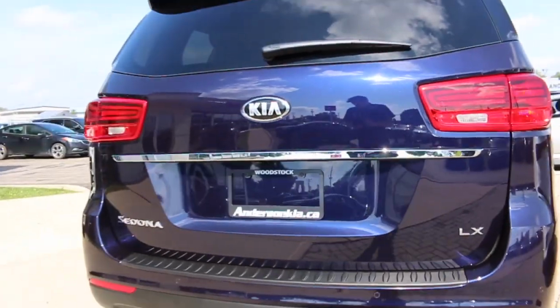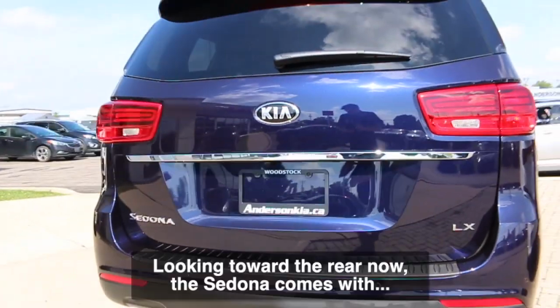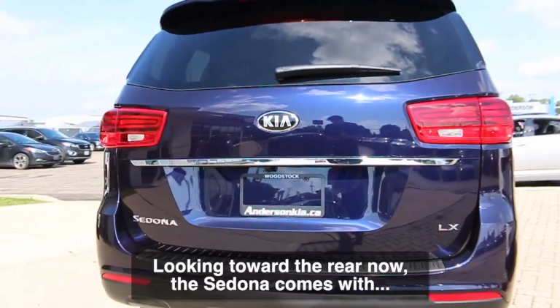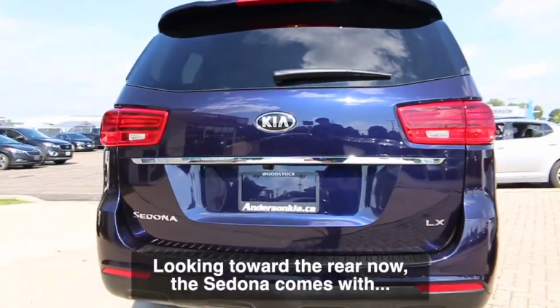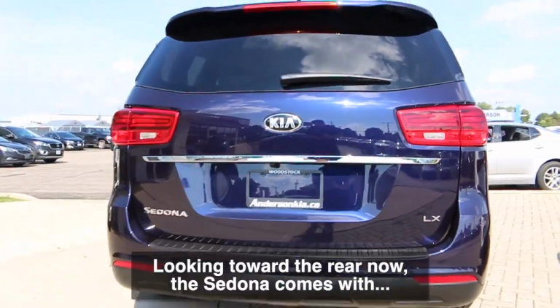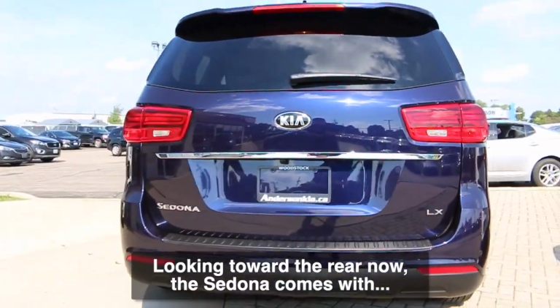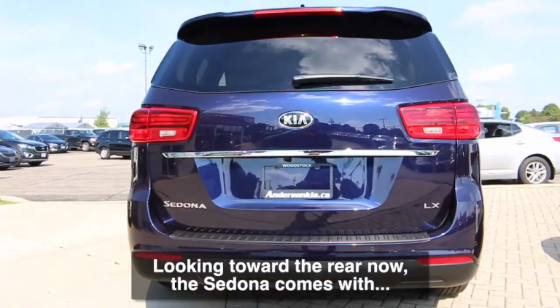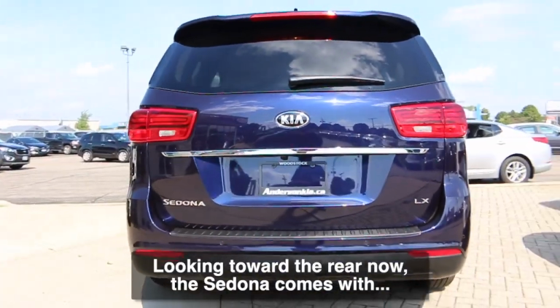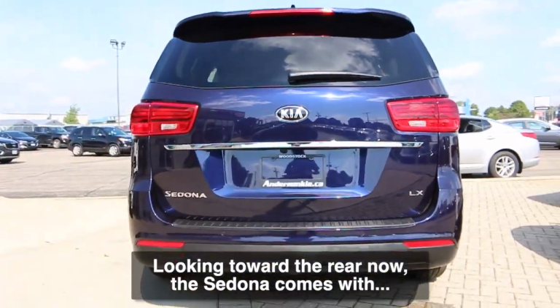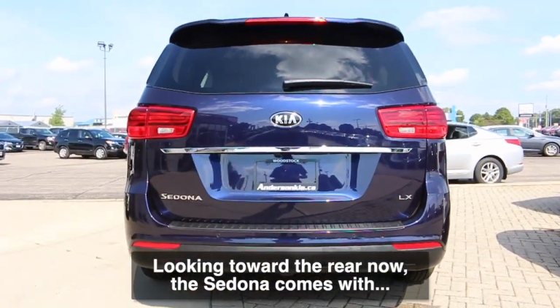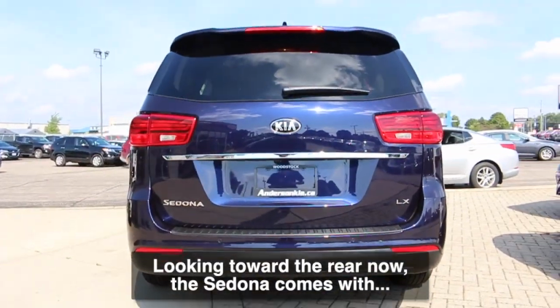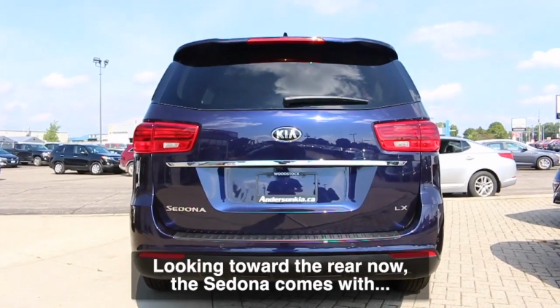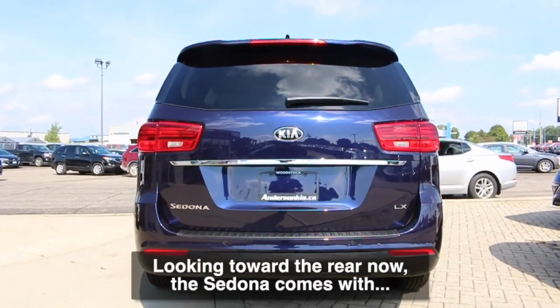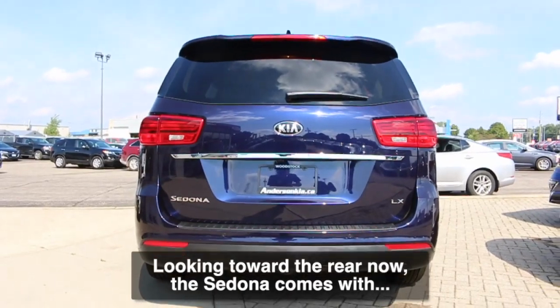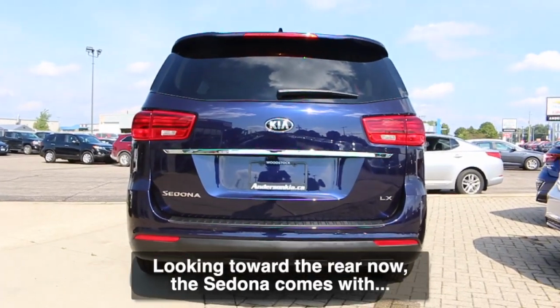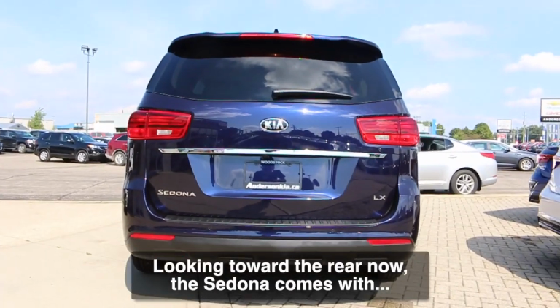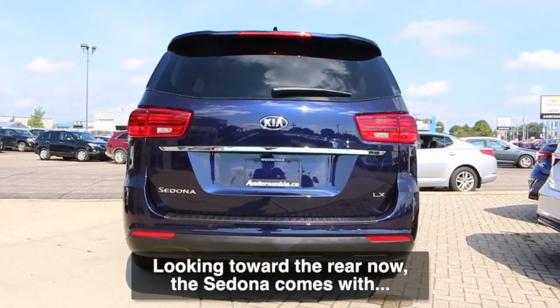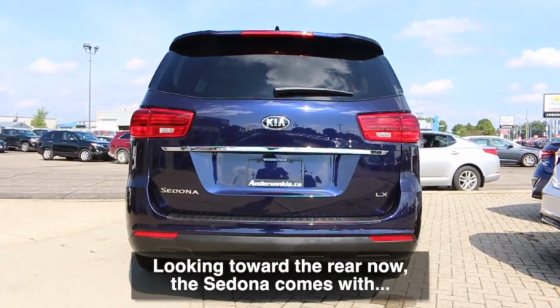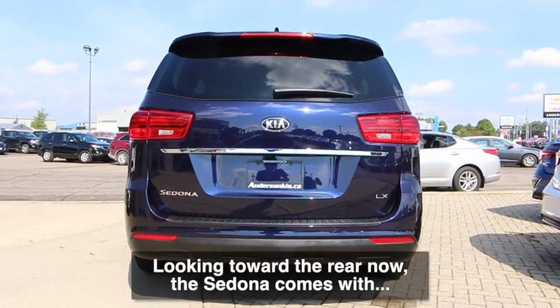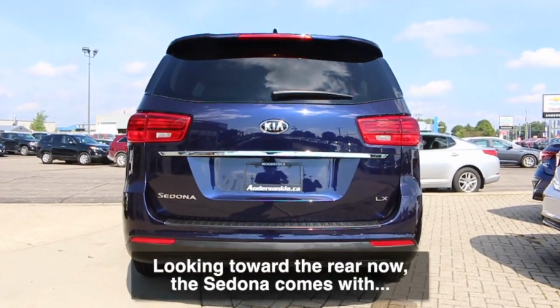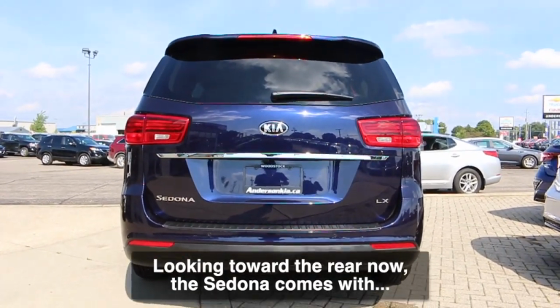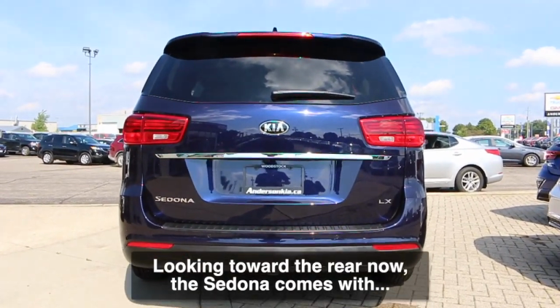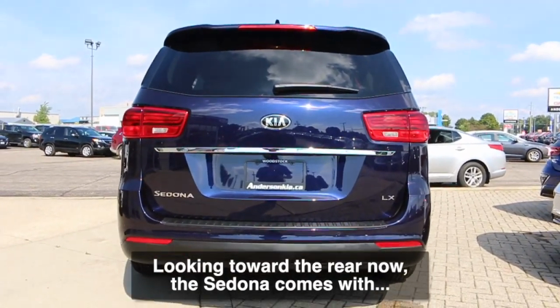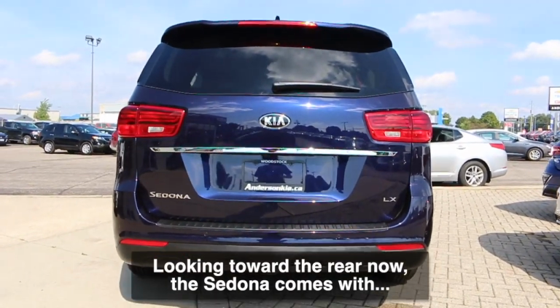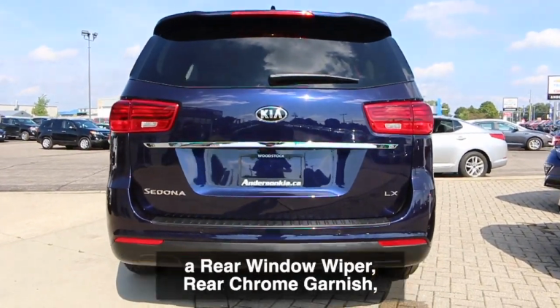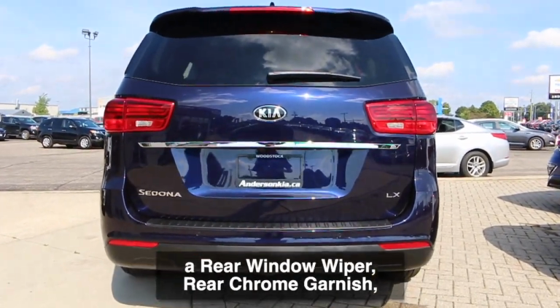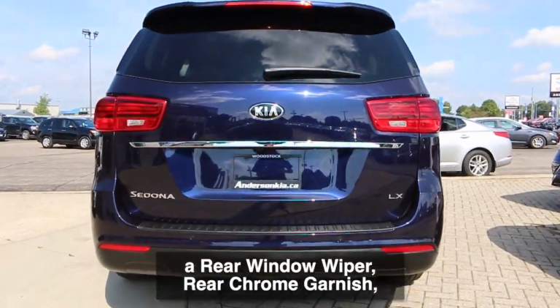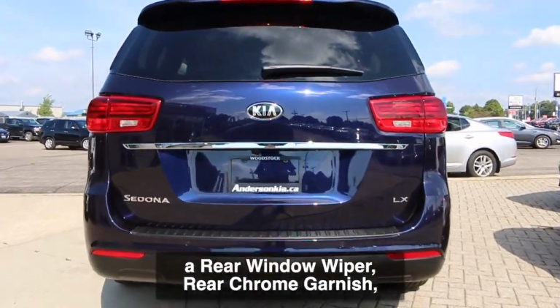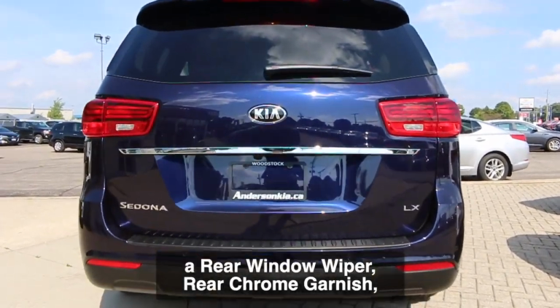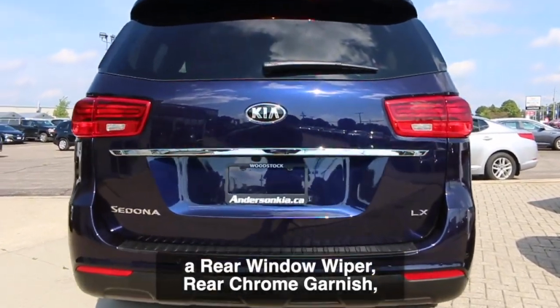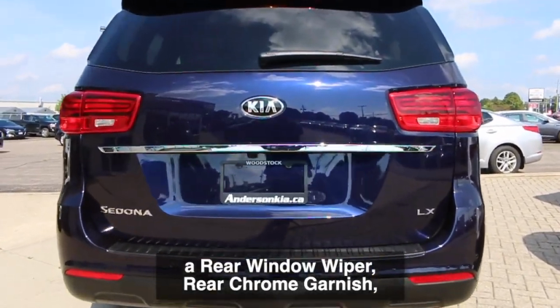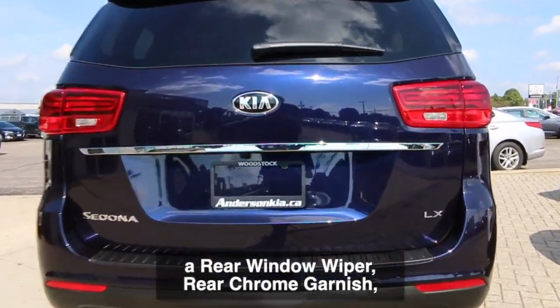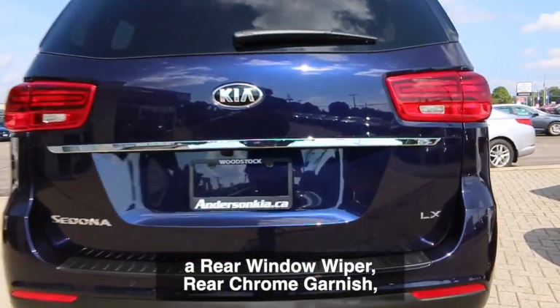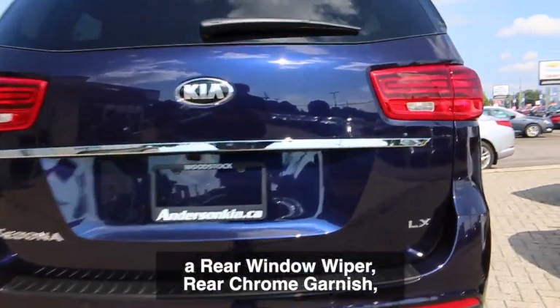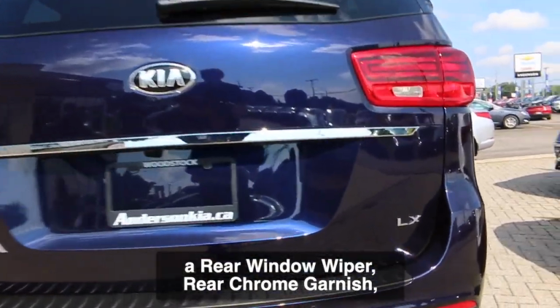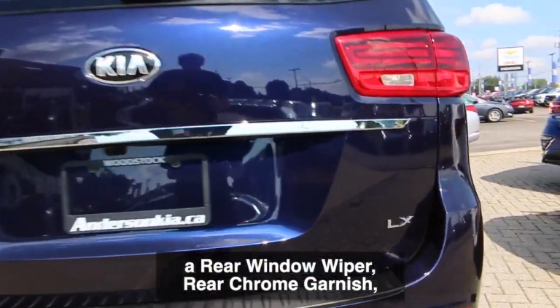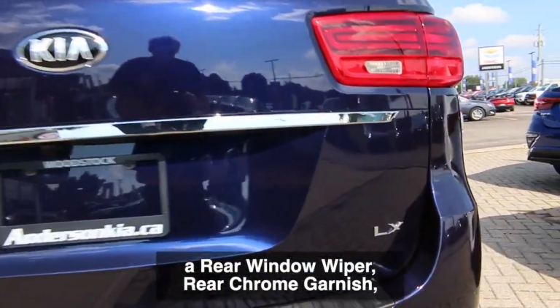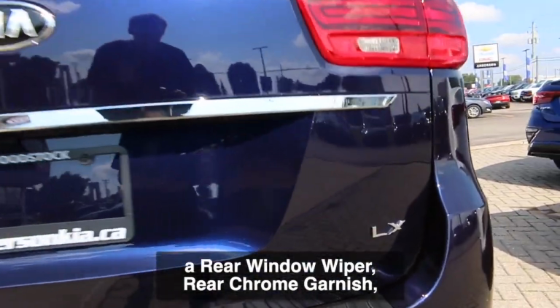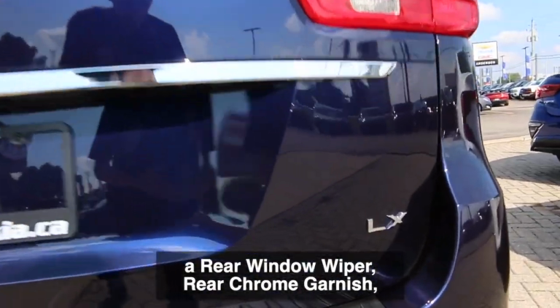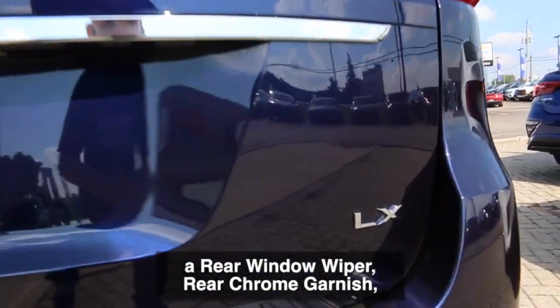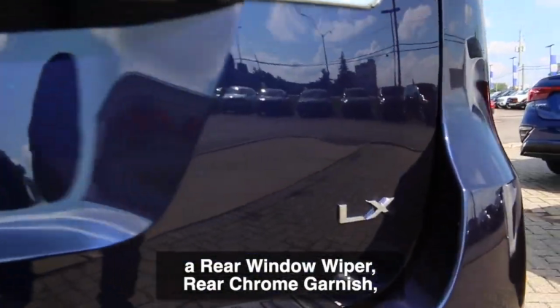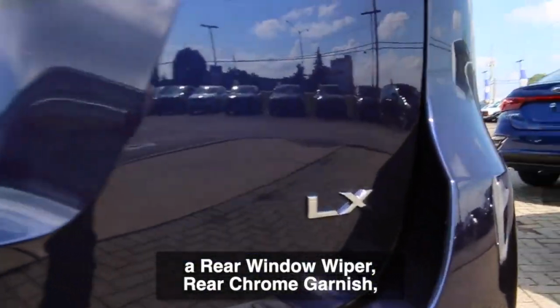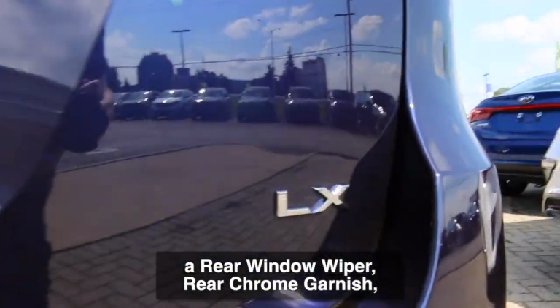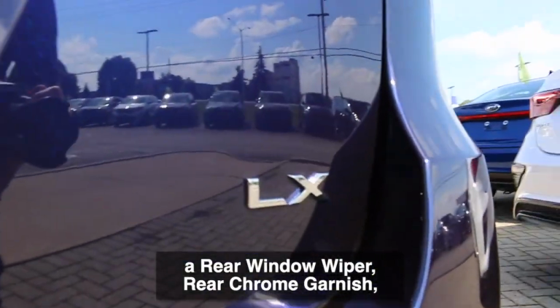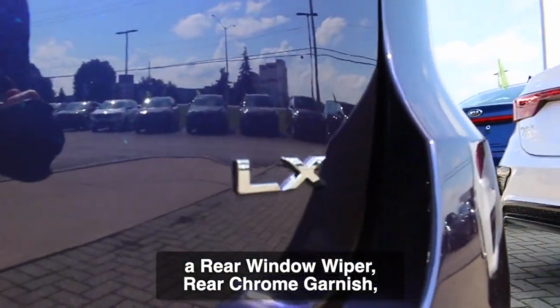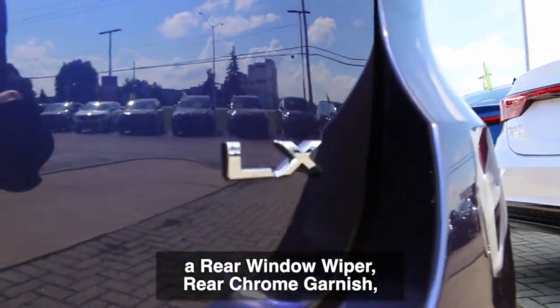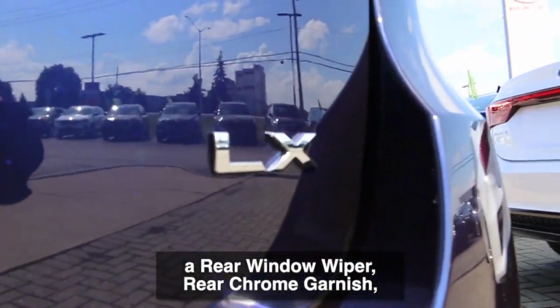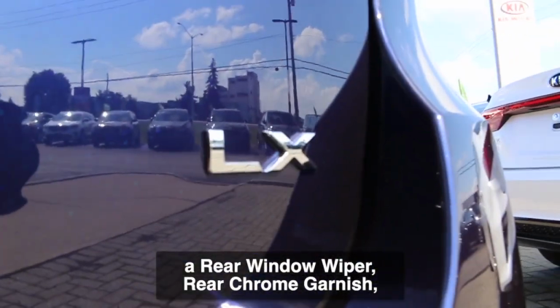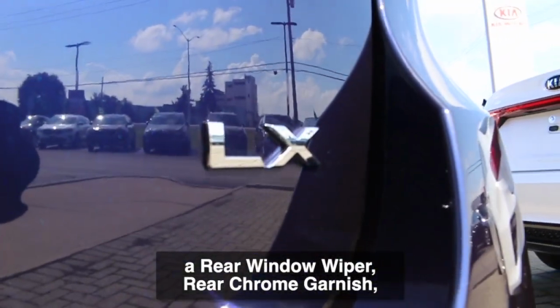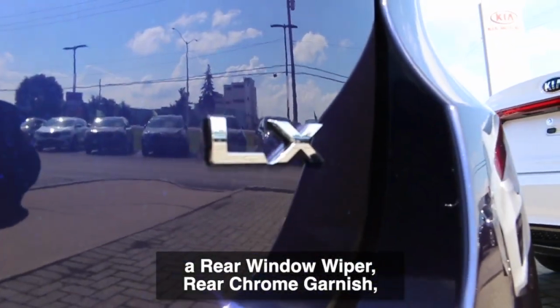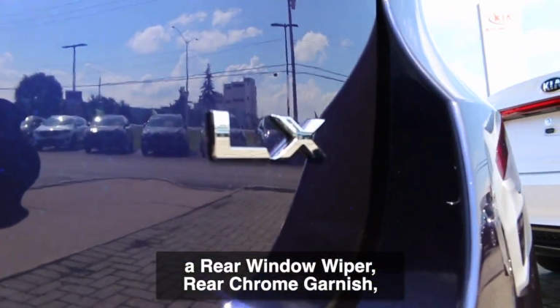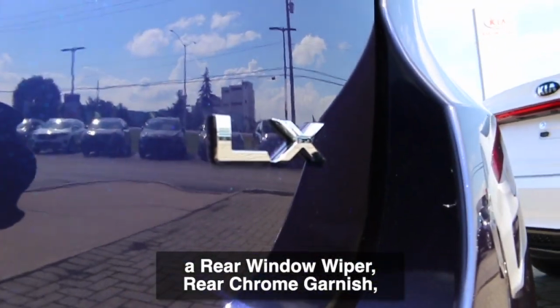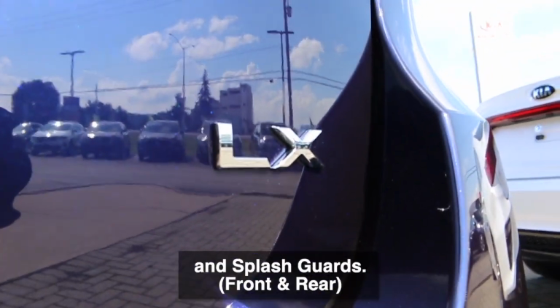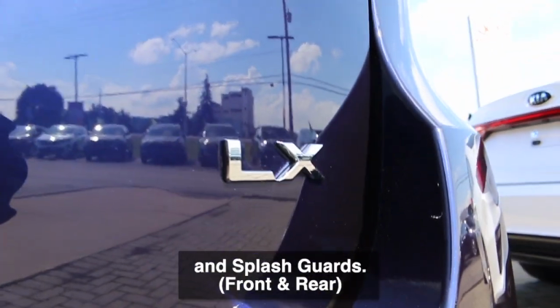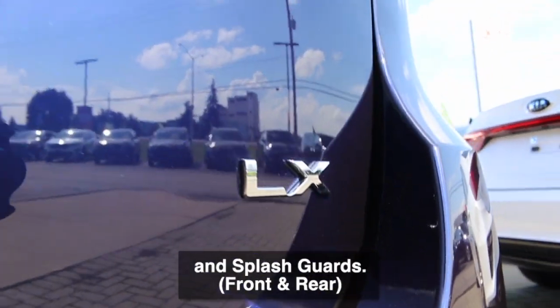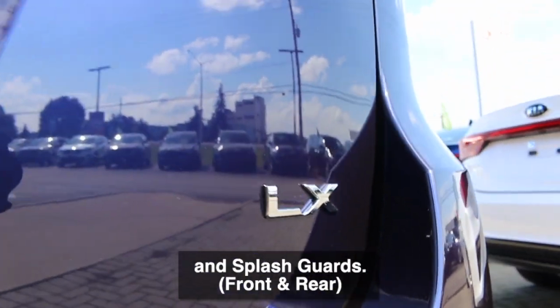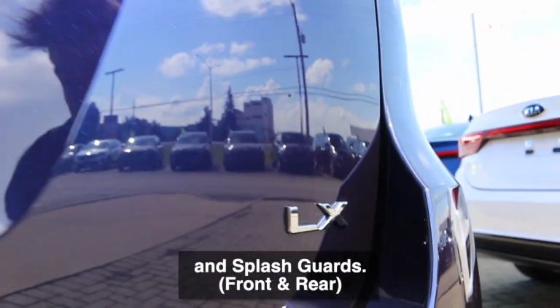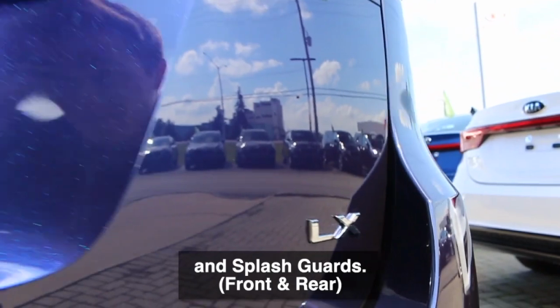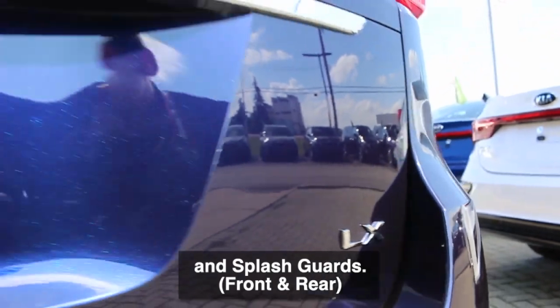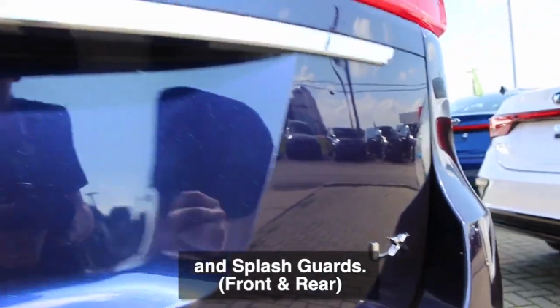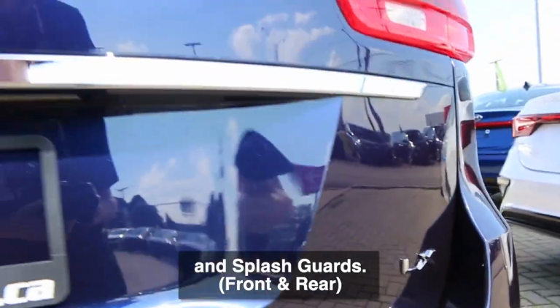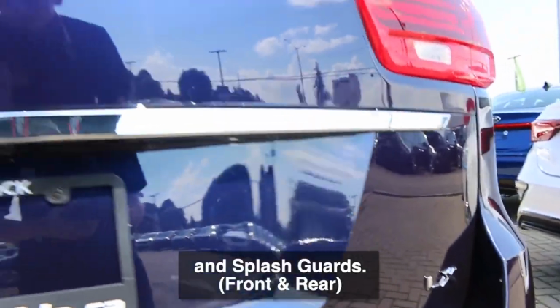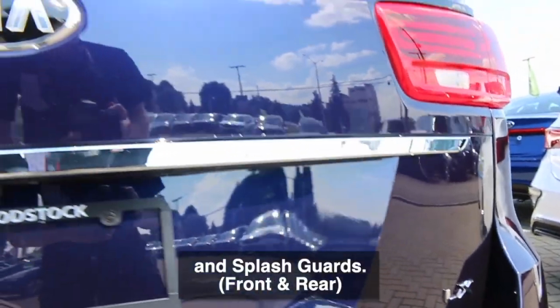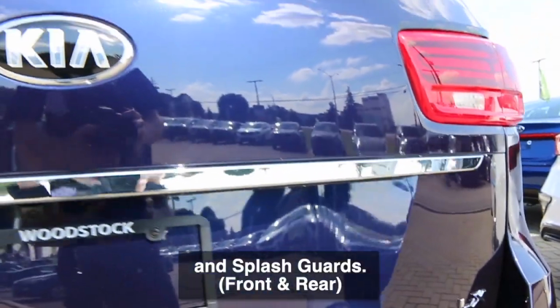Looking toward the rear now, the Sedona comes with a rear window wiper, rear chrome garnish, and splash guards.